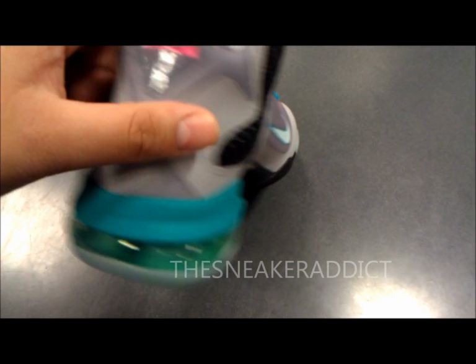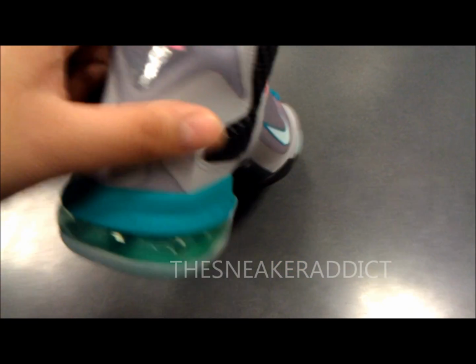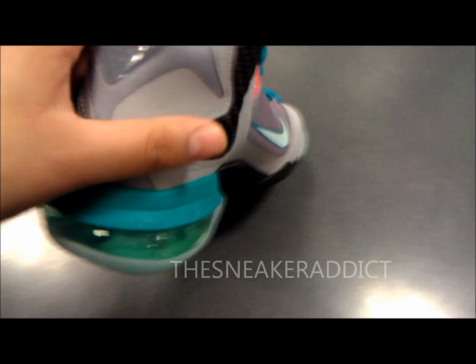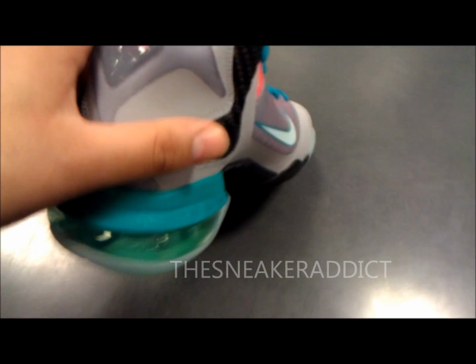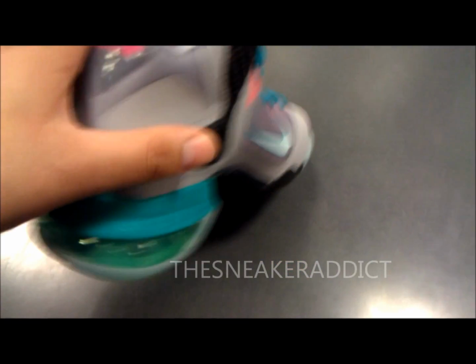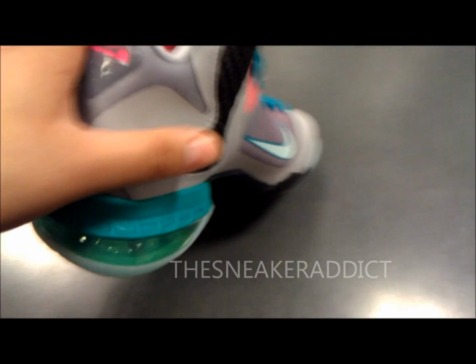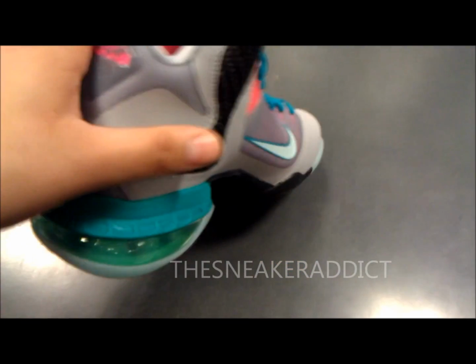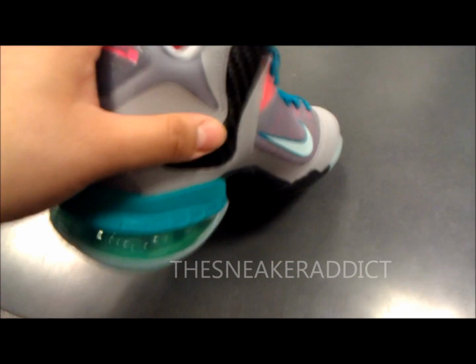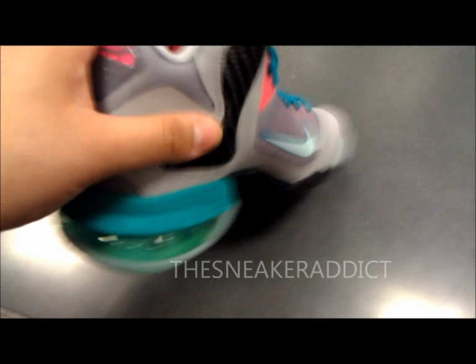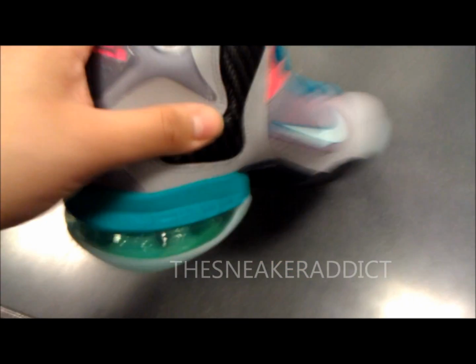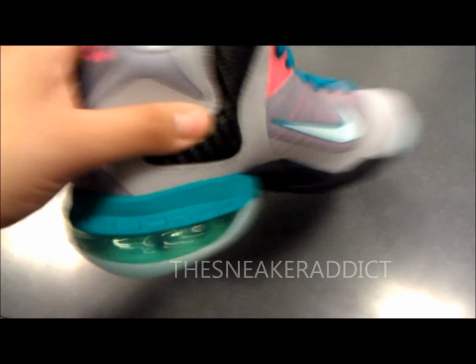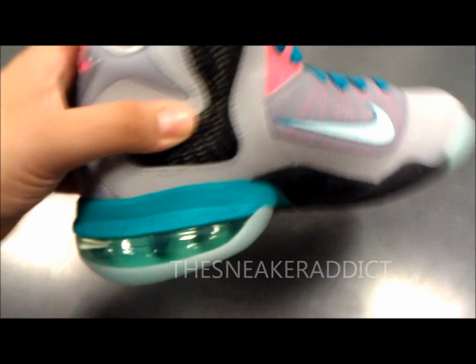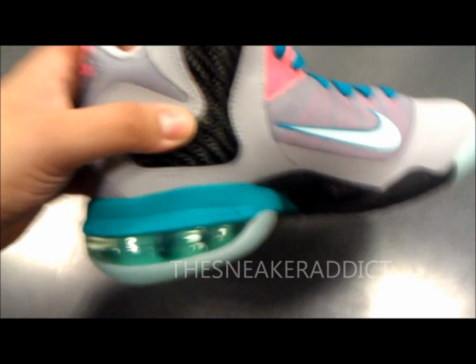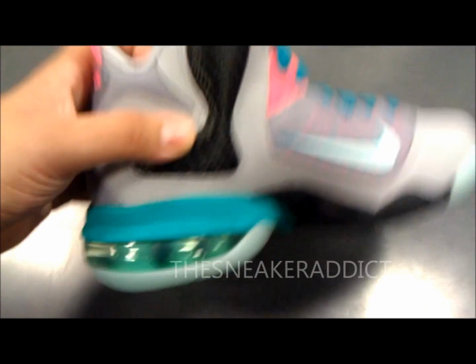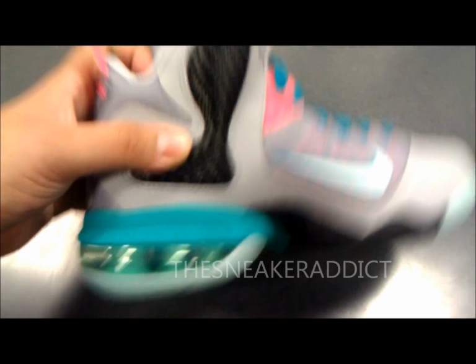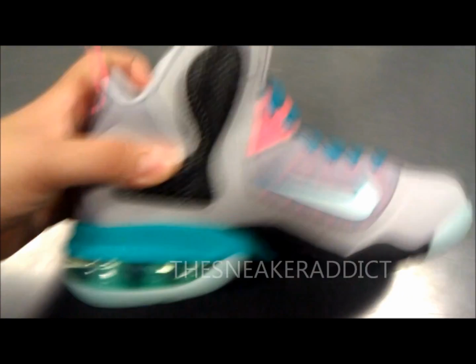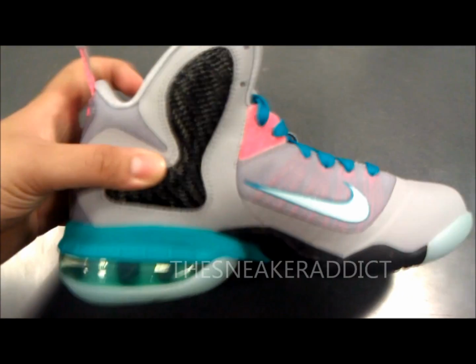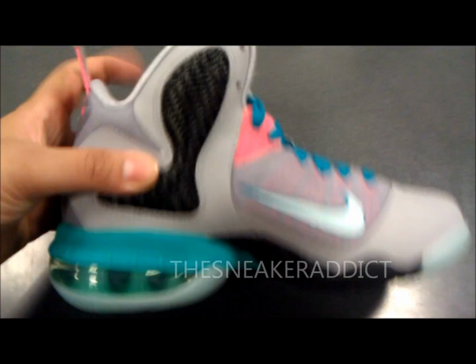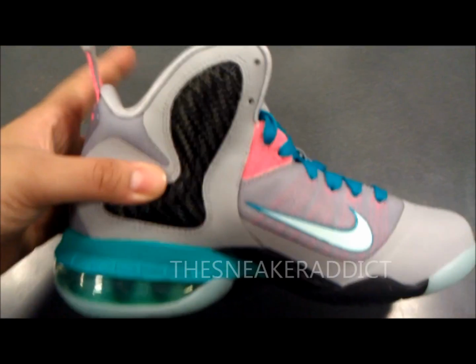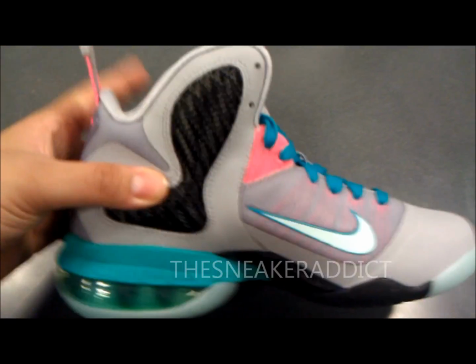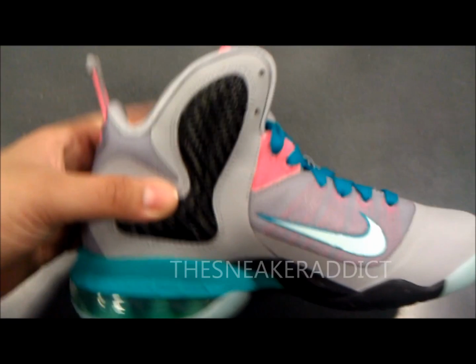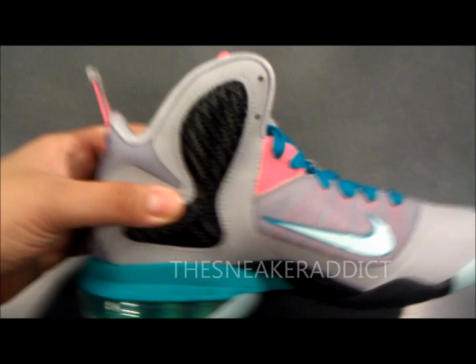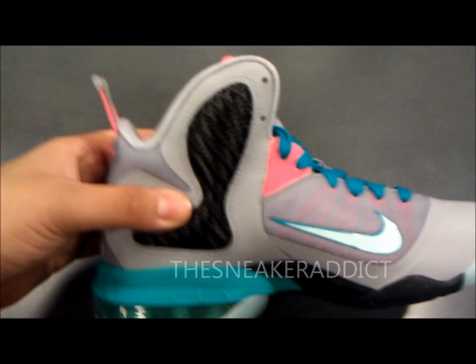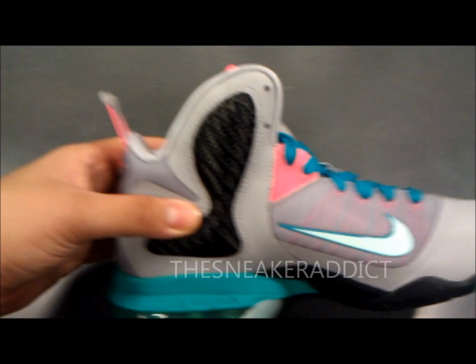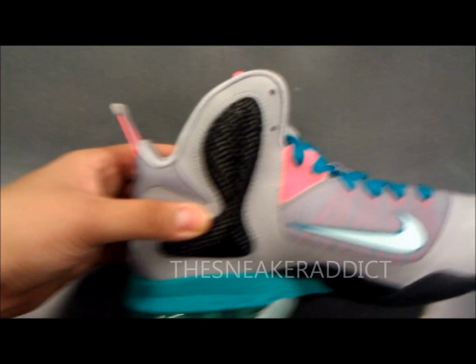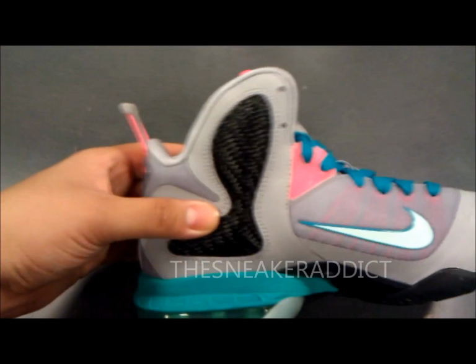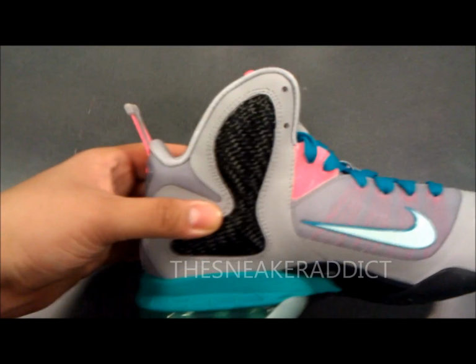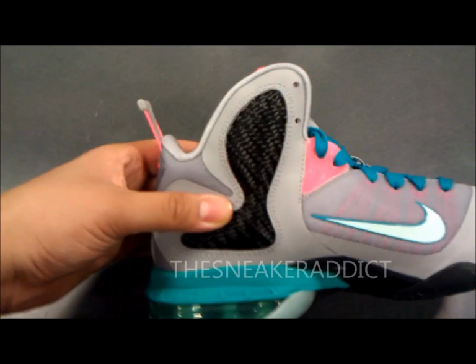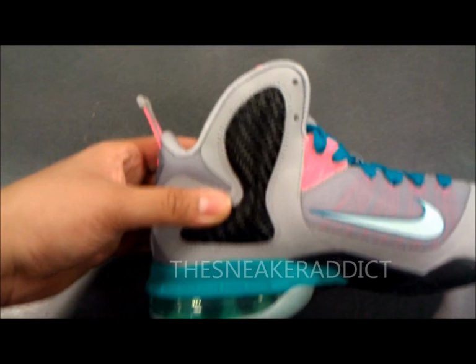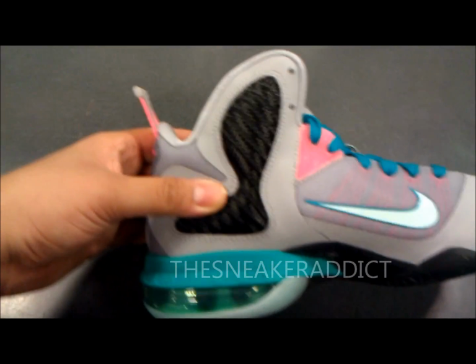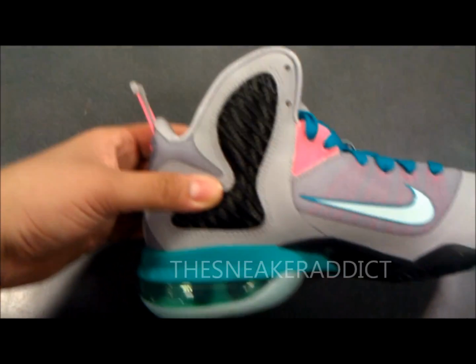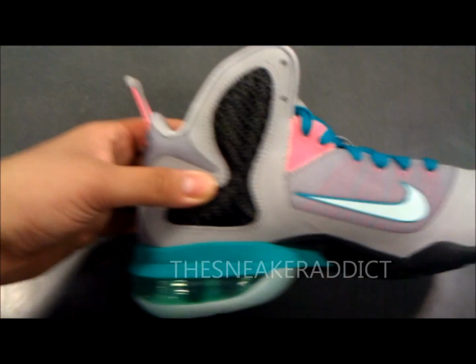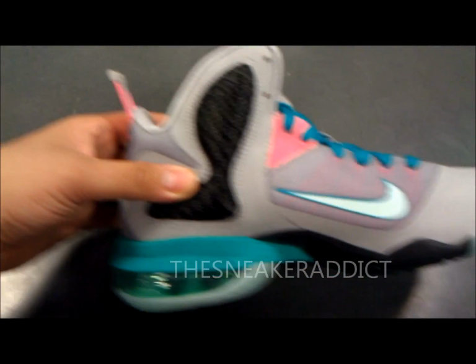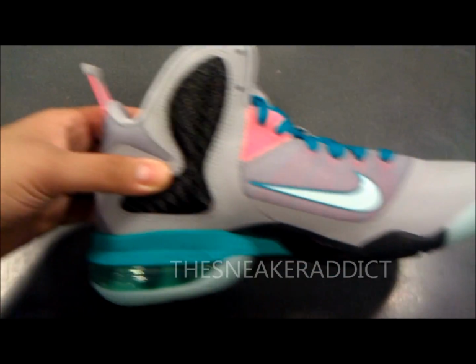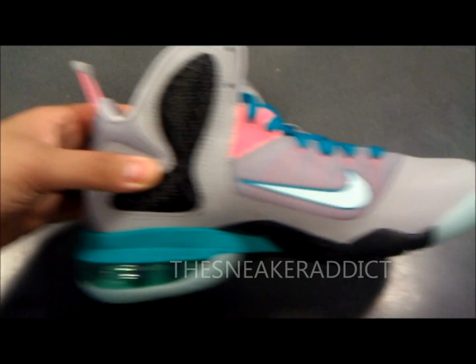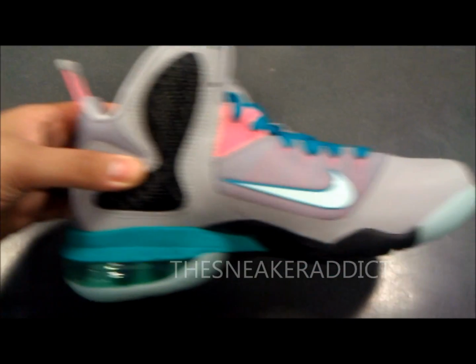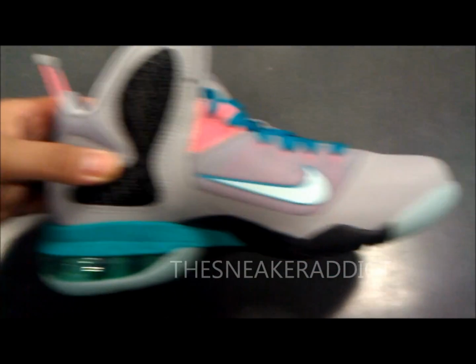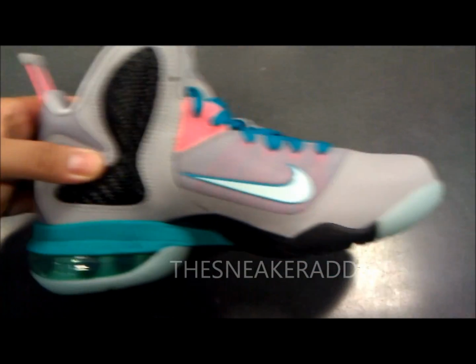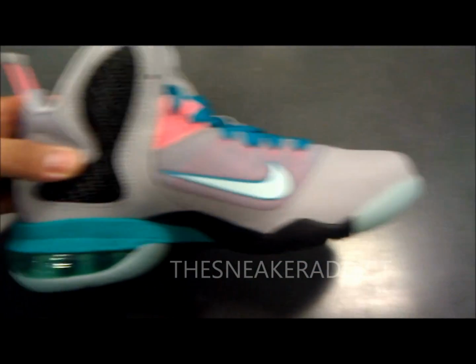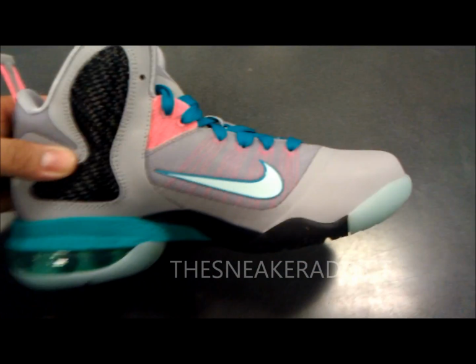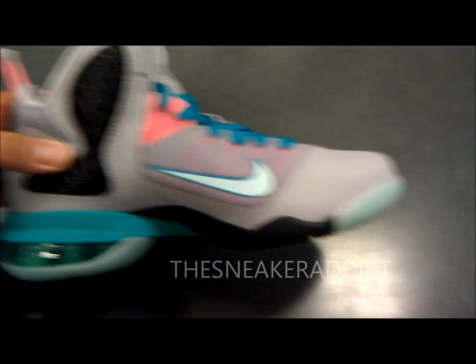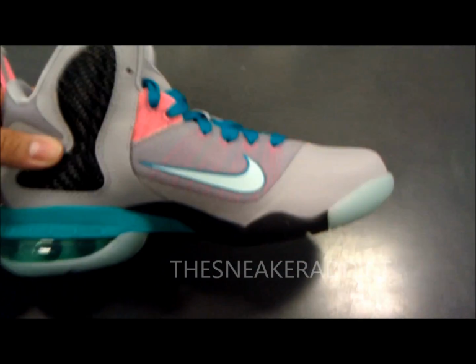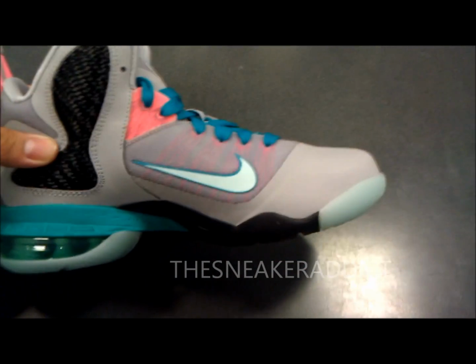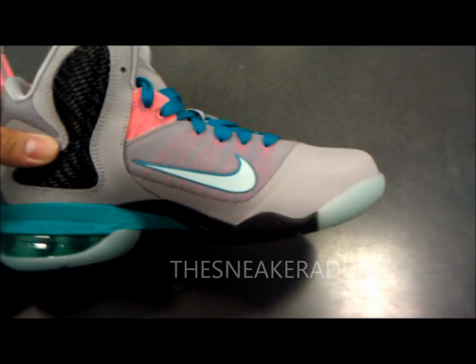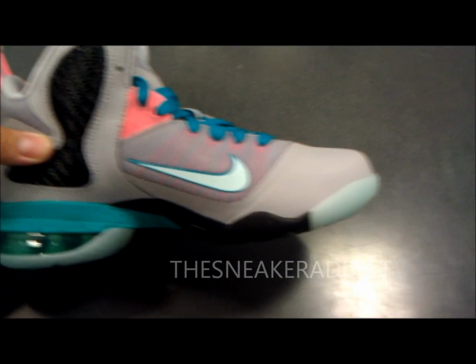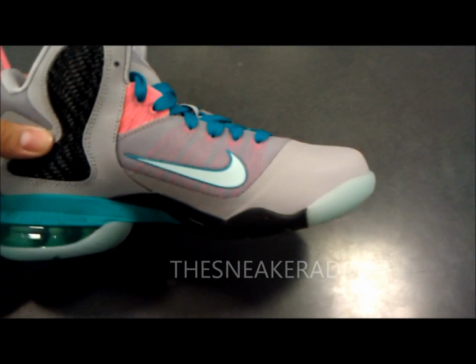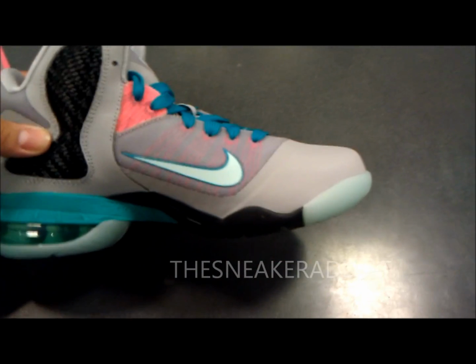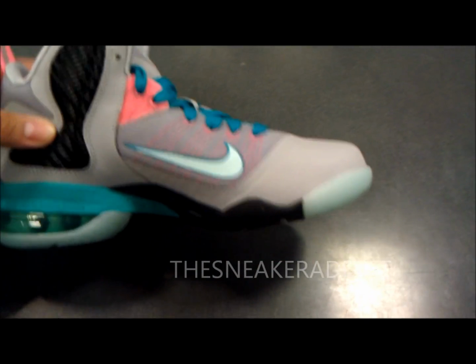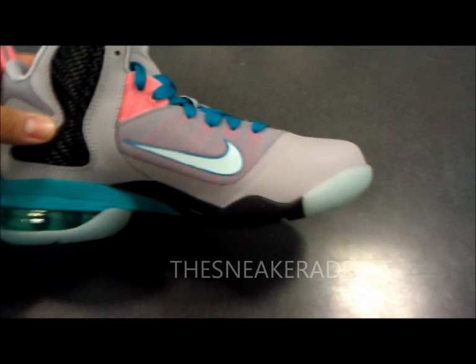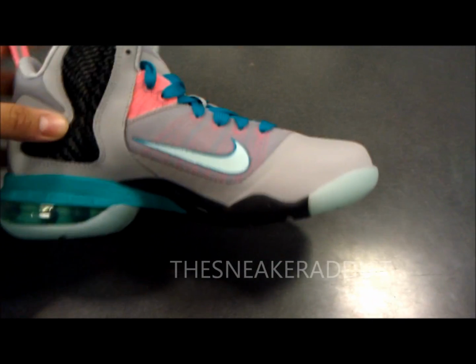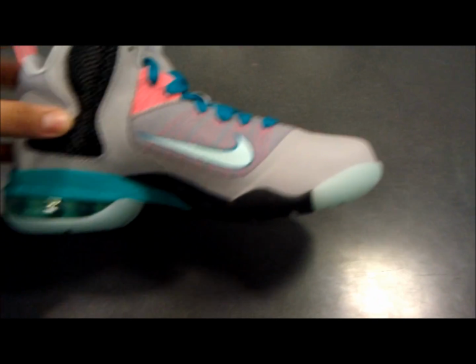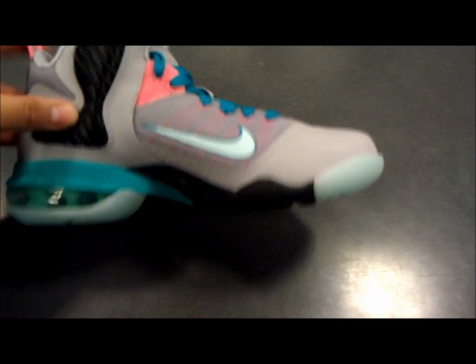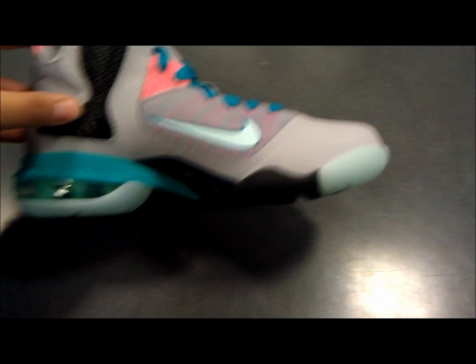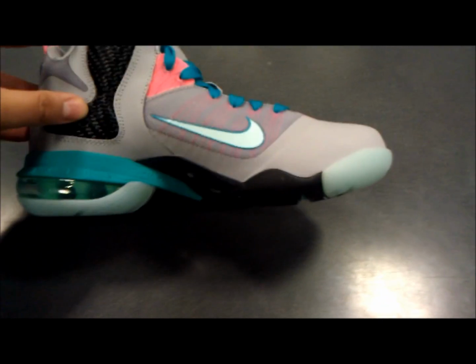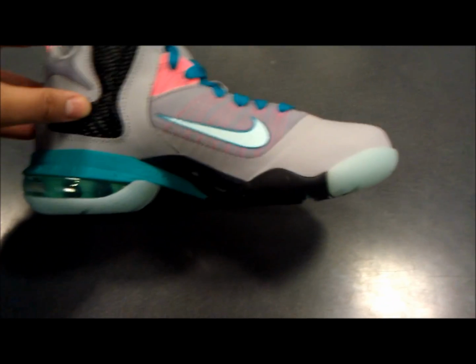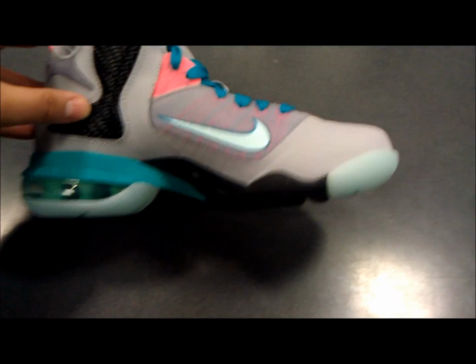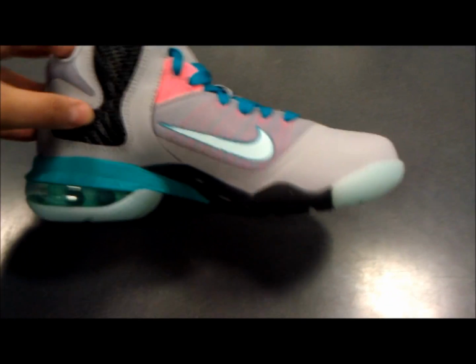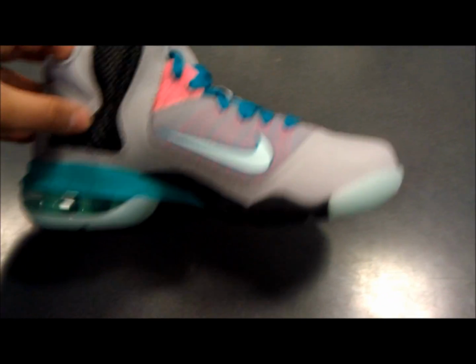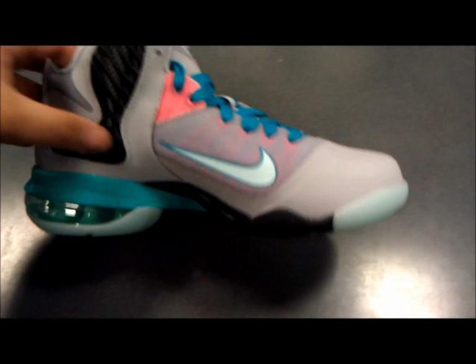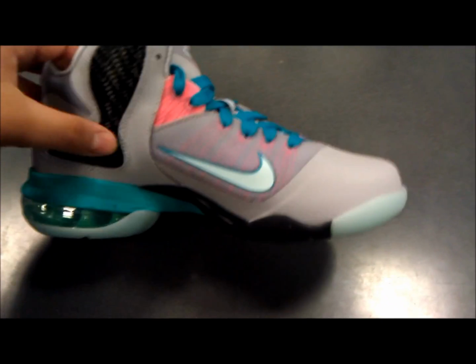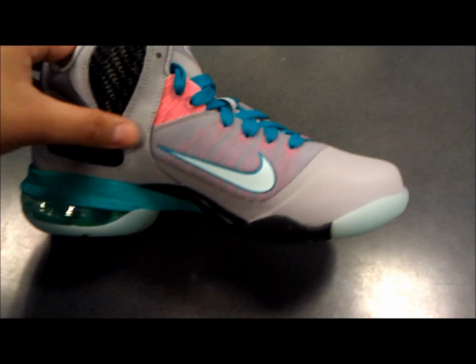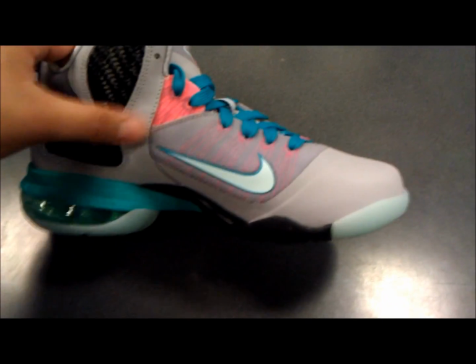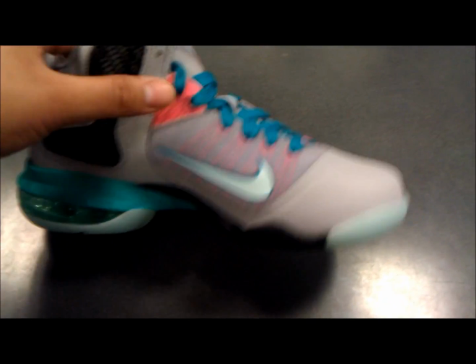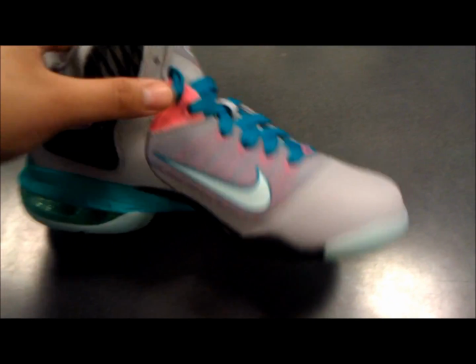But, you know, it's still dope. They put this out now. The kids and the females could rock them. So, at the end of the day, it's a good look.